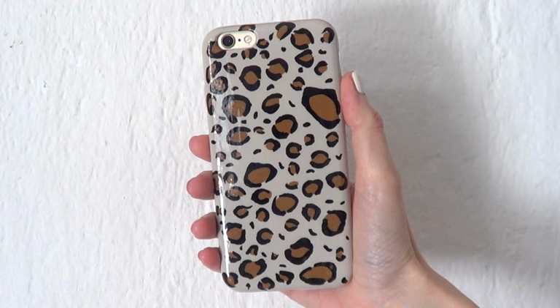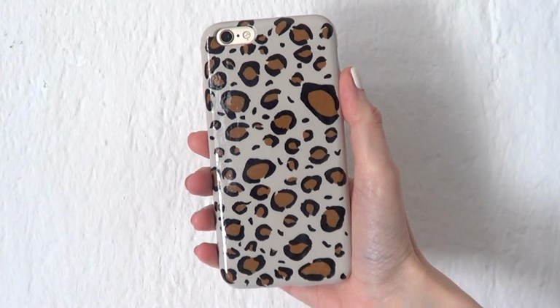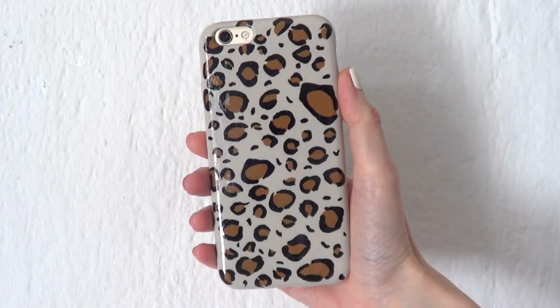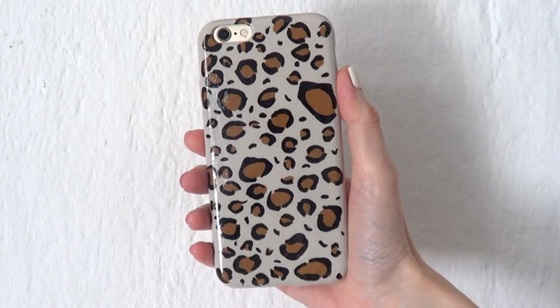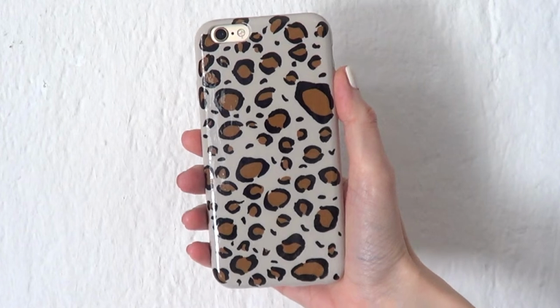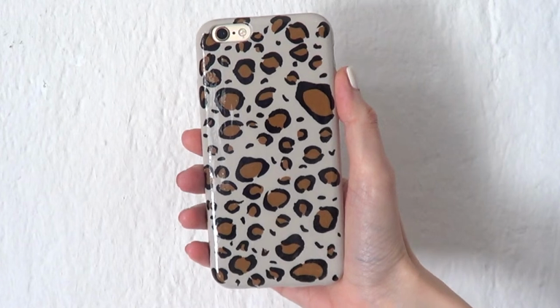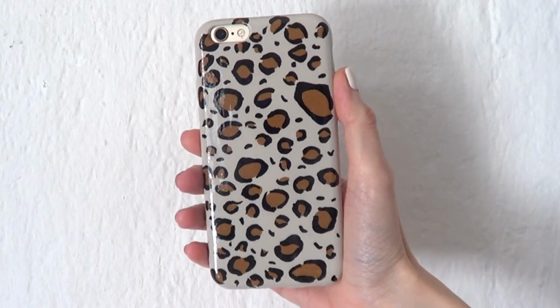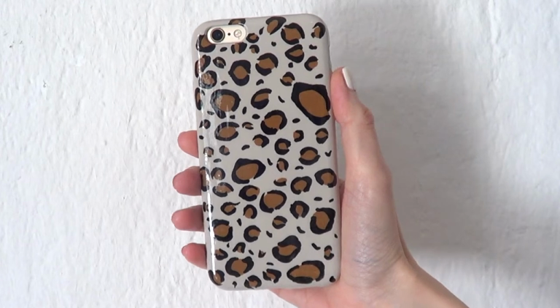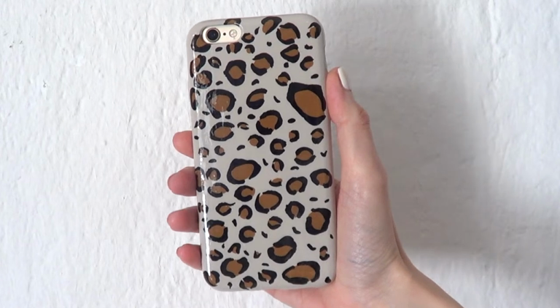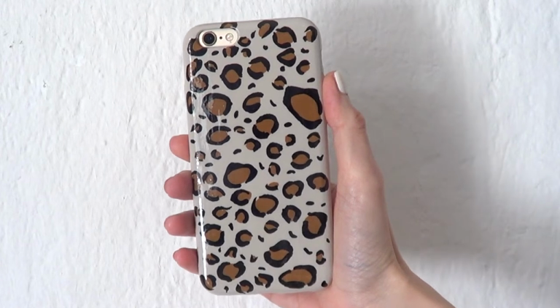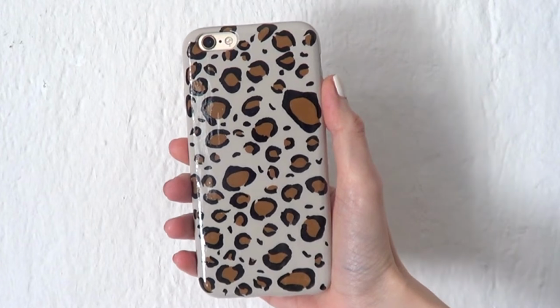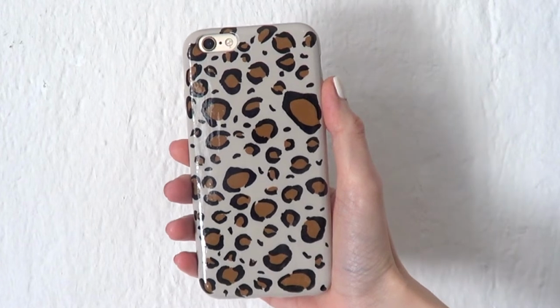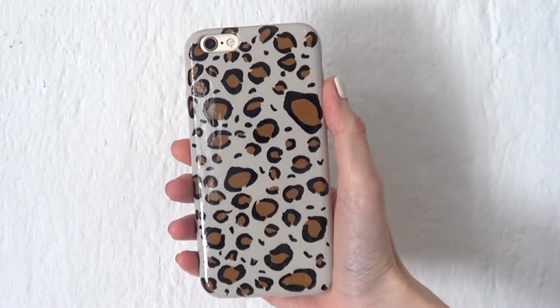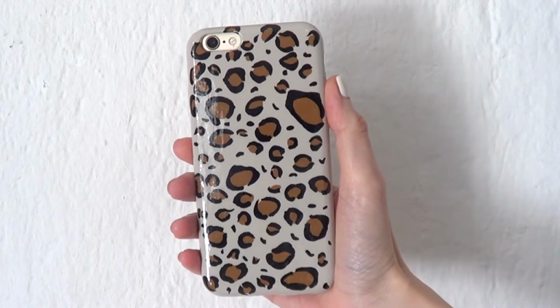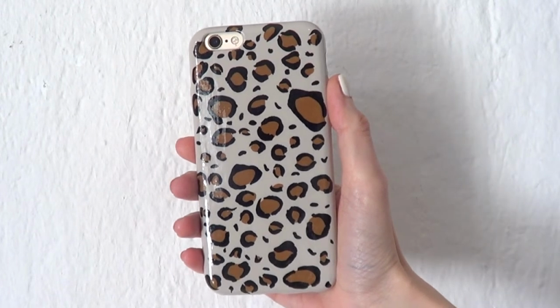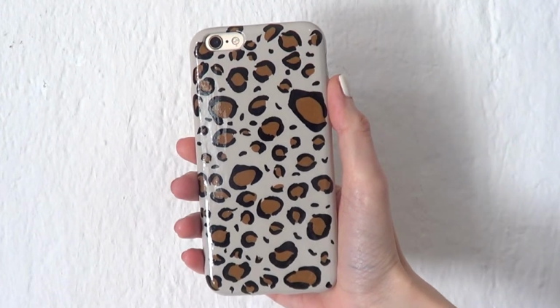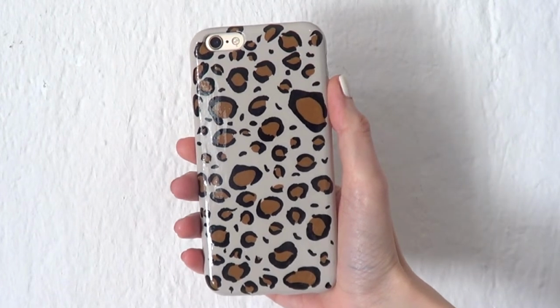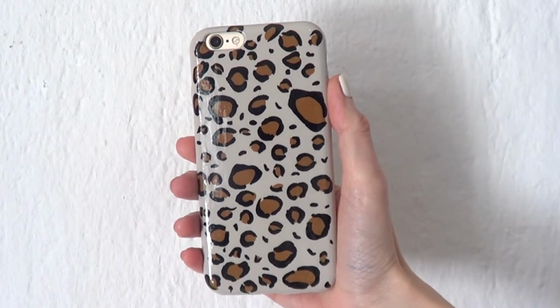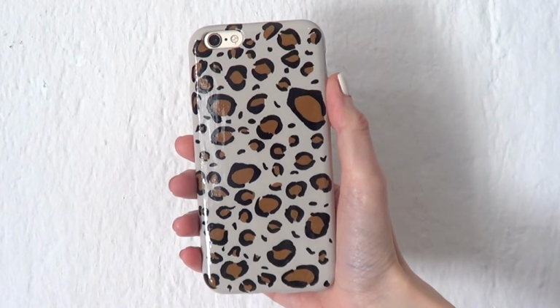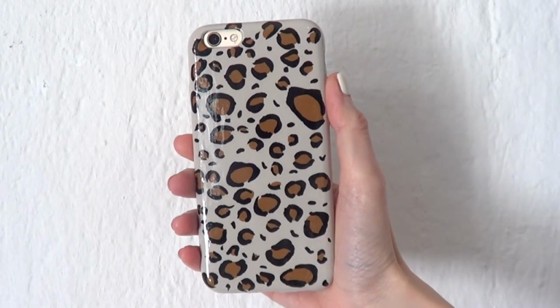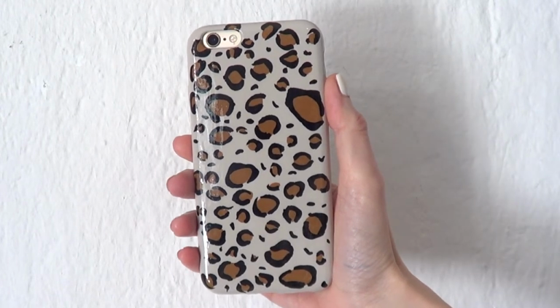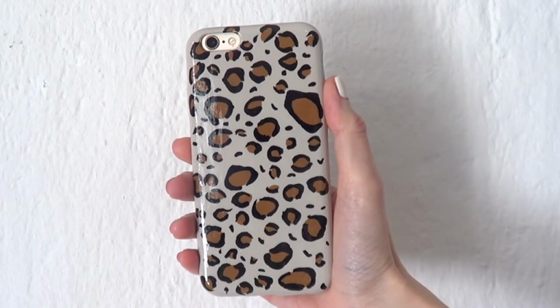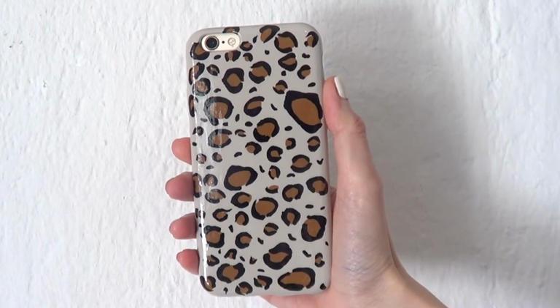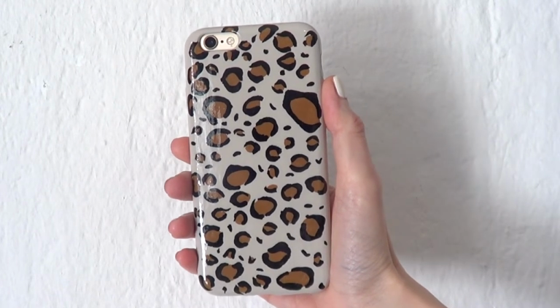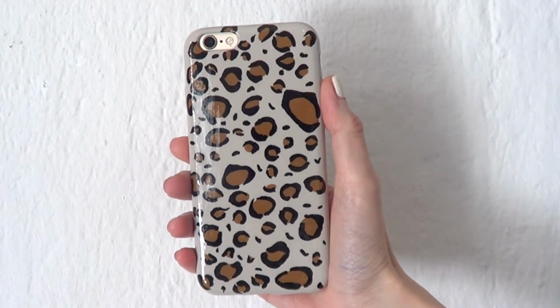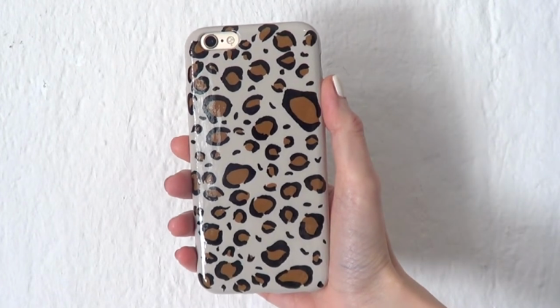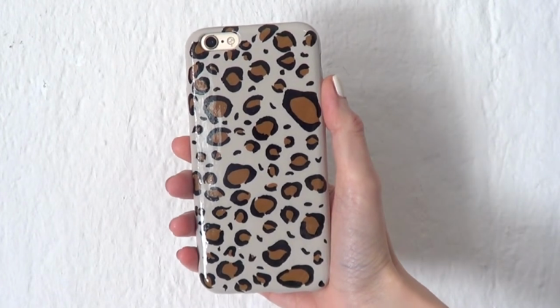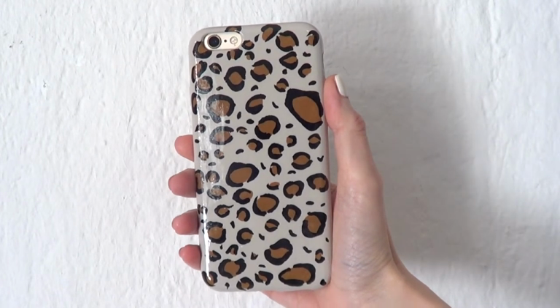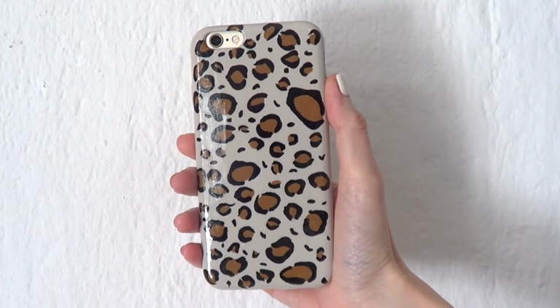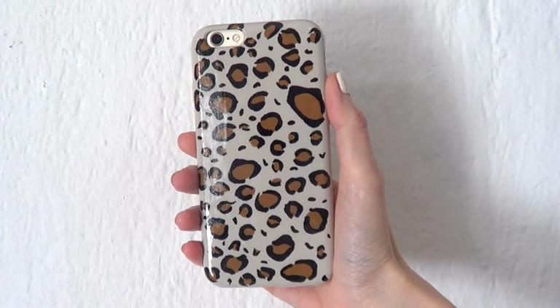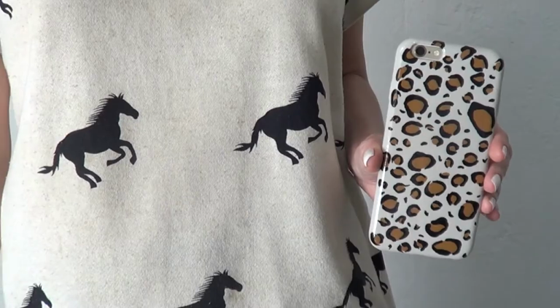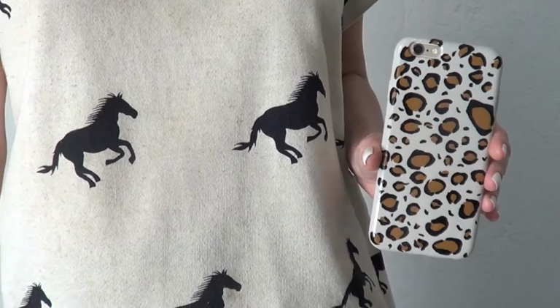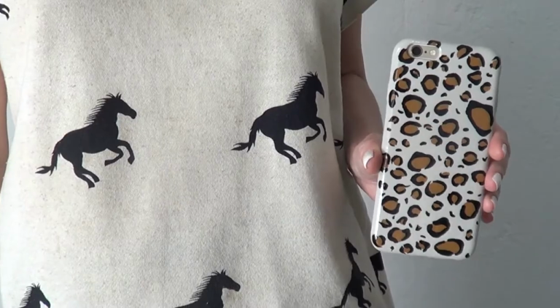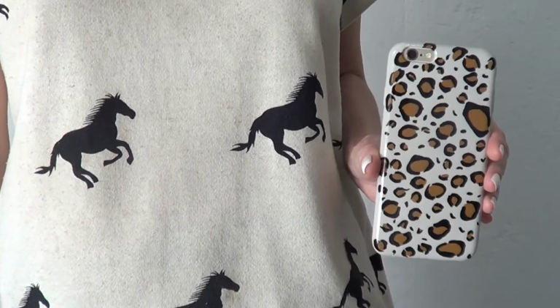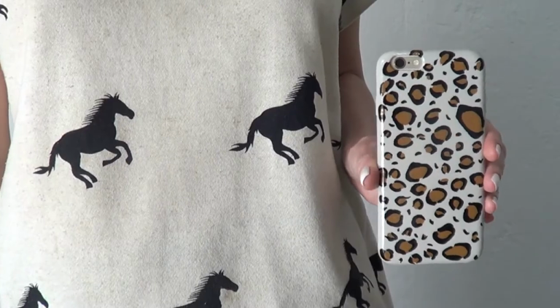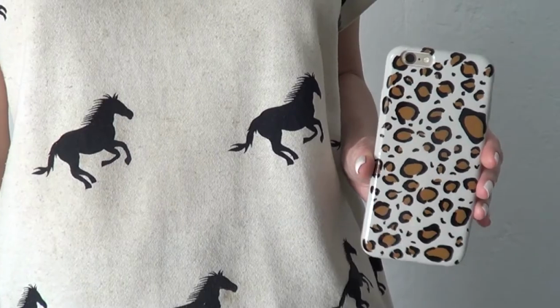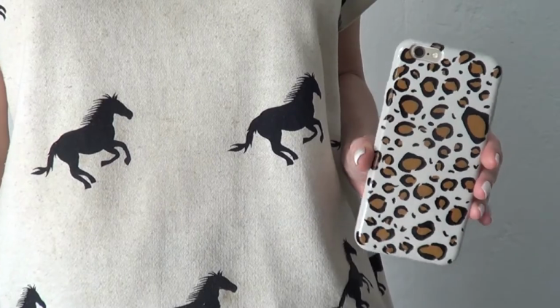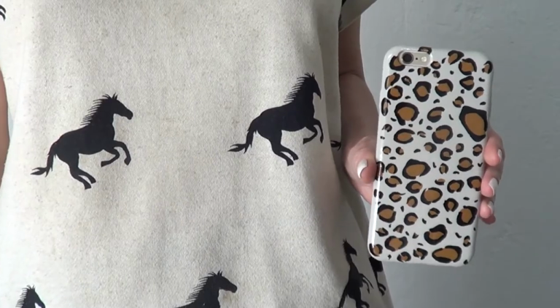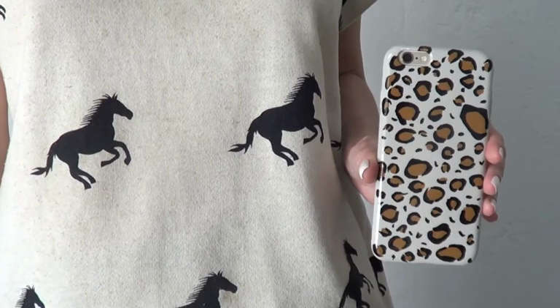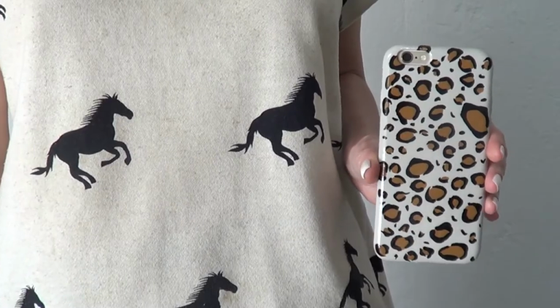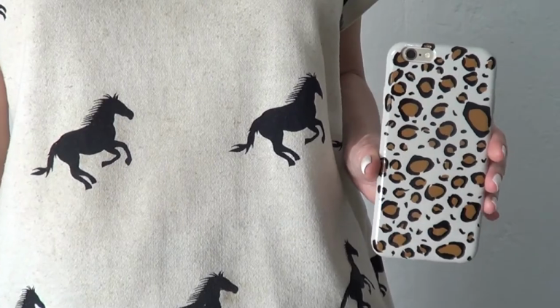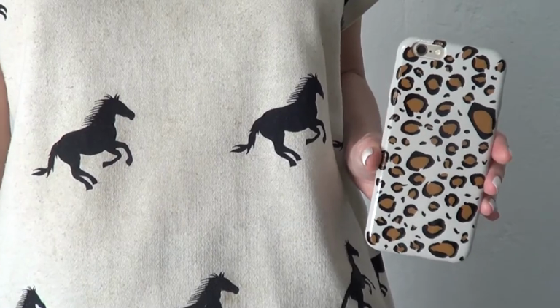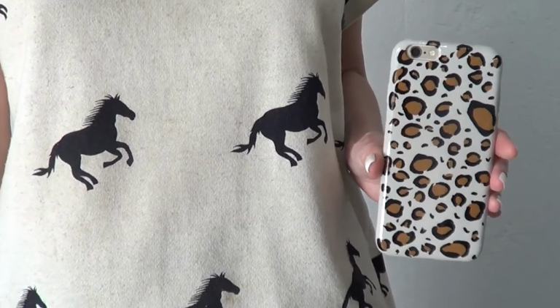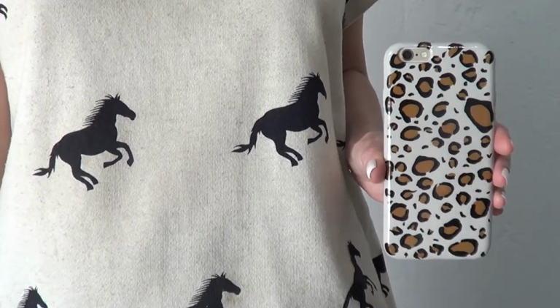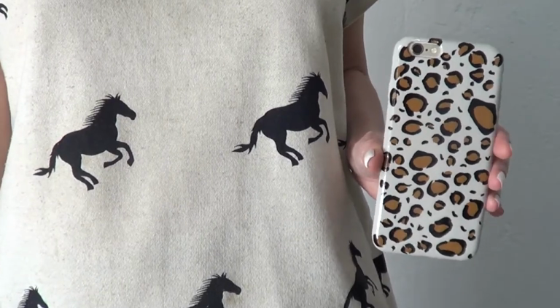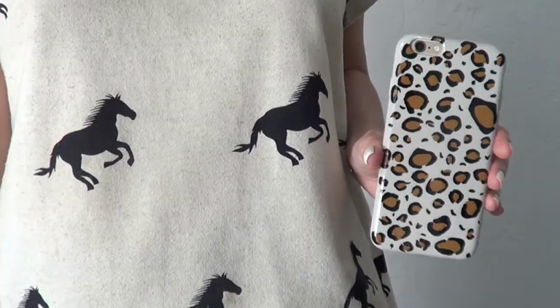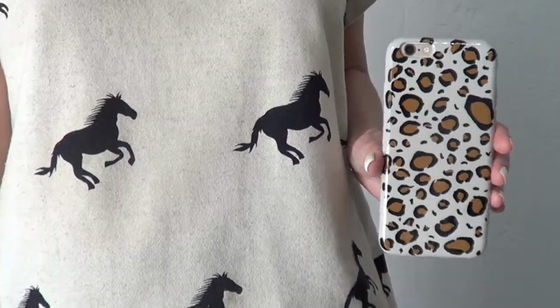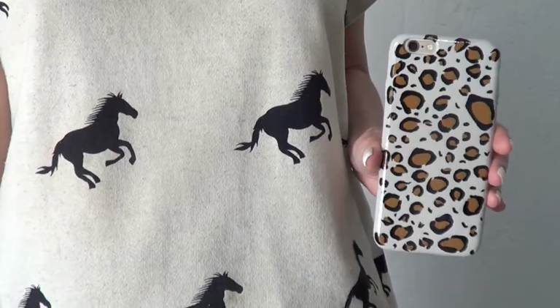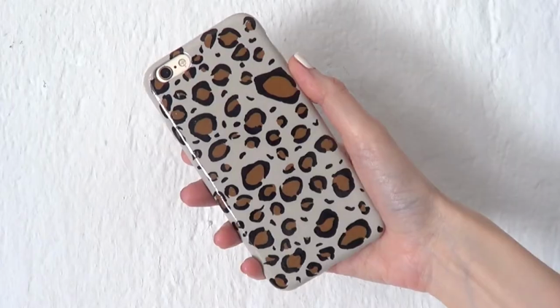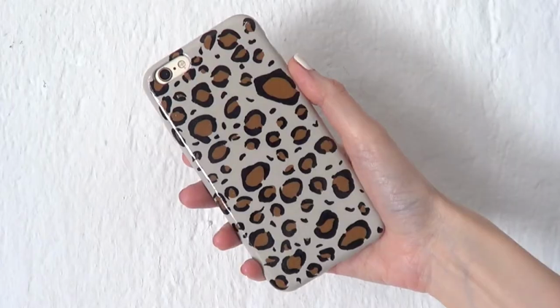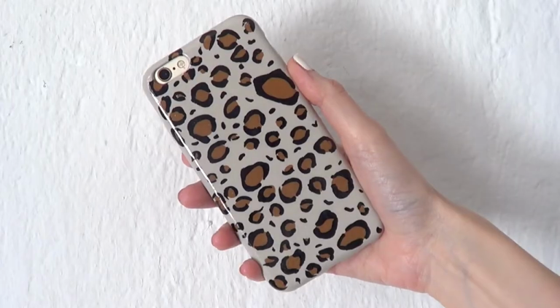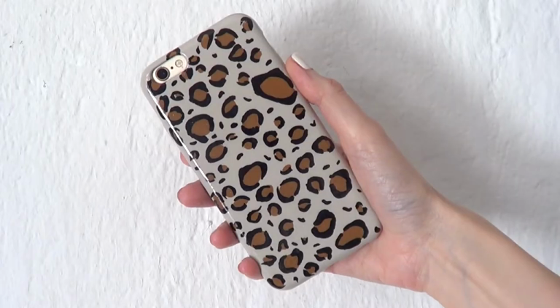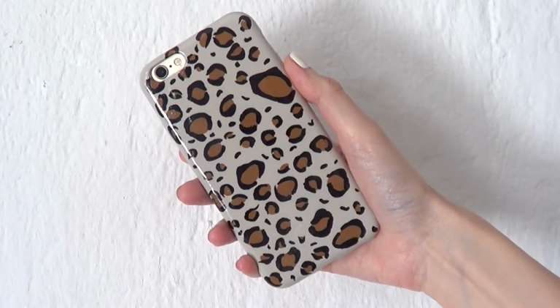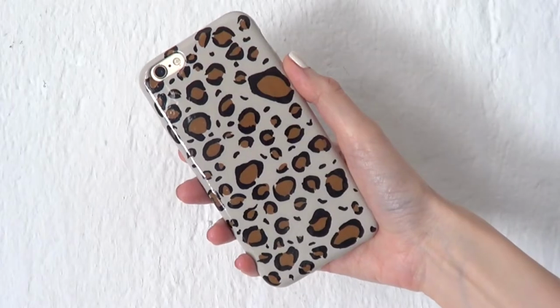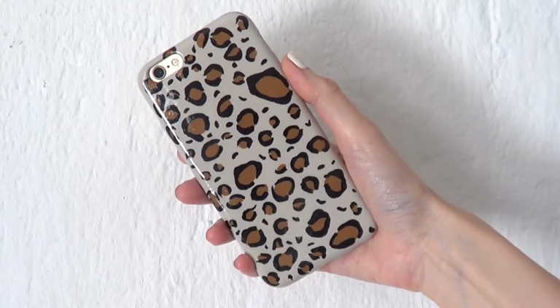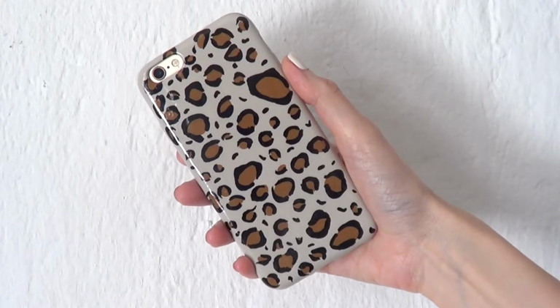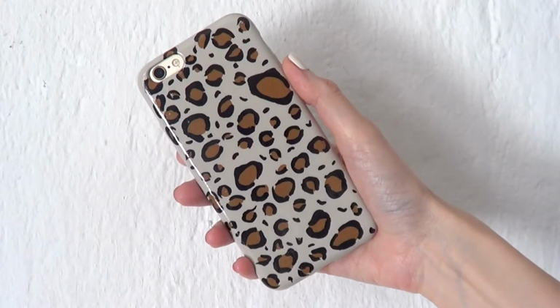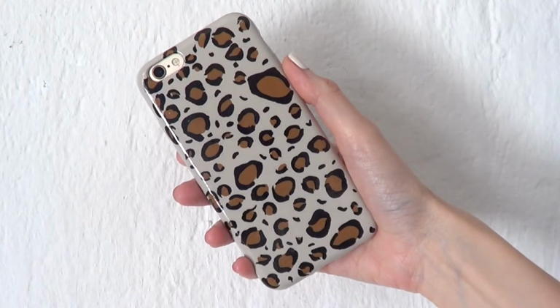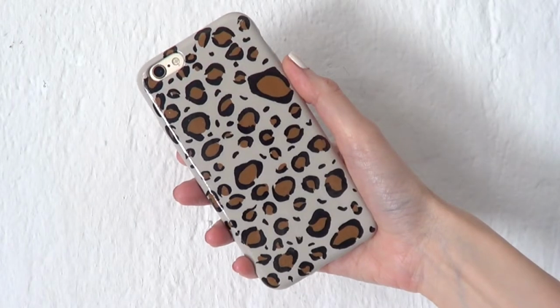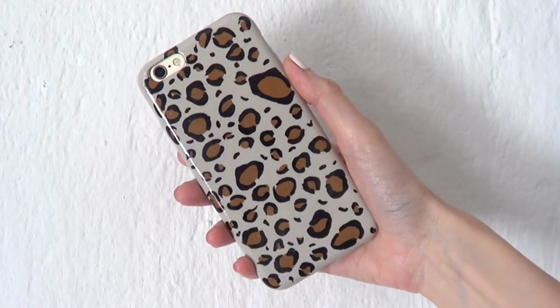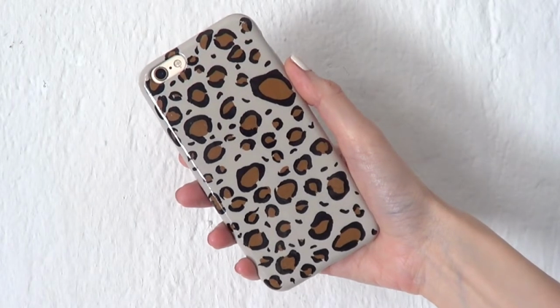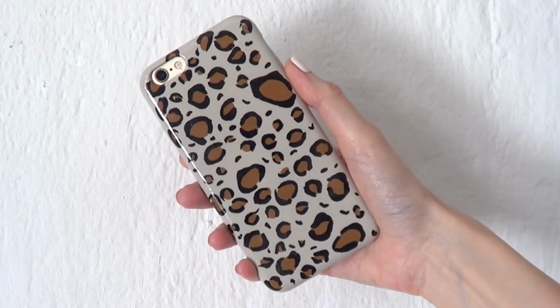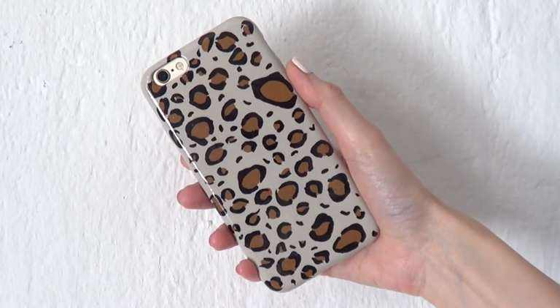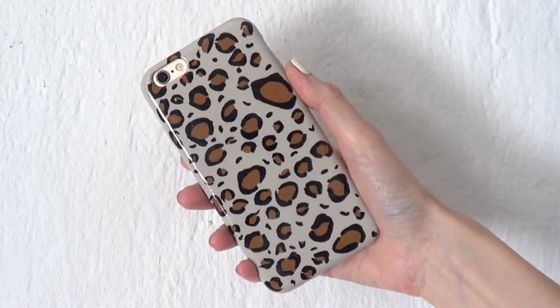Hey guys, it's Rene. Today I wanted to share with you how to paint a leopard print on your phone case. It's actually pretty easy and fast.